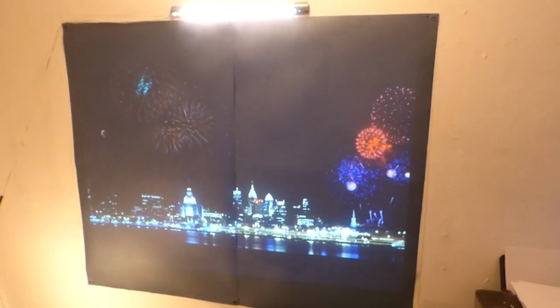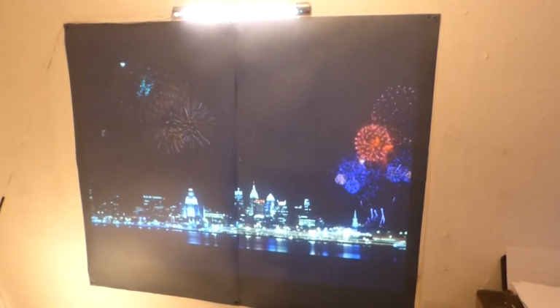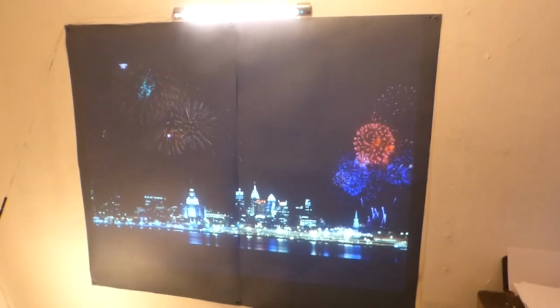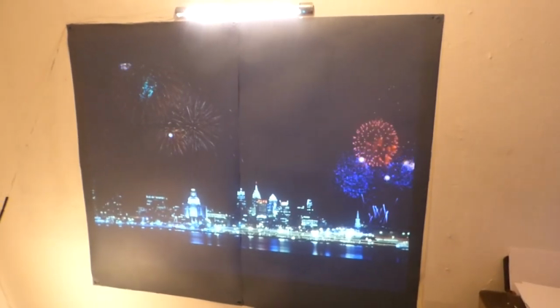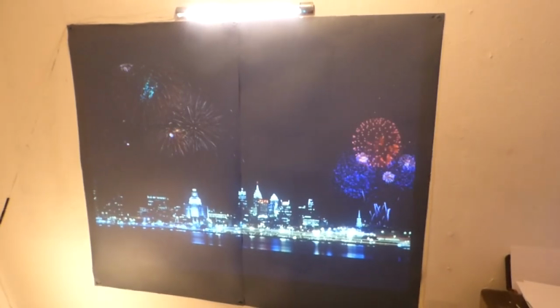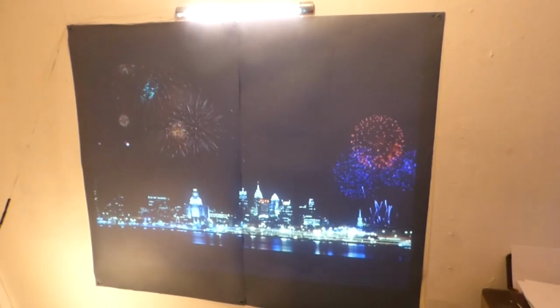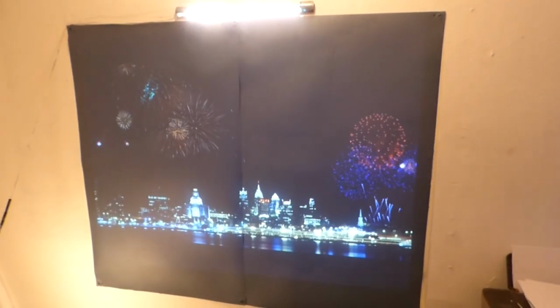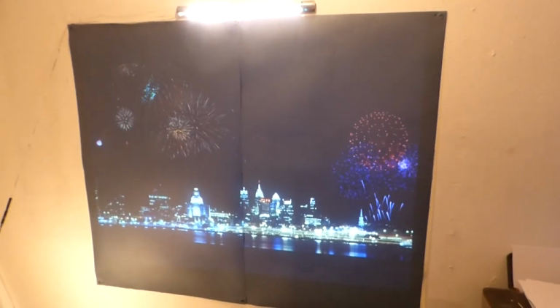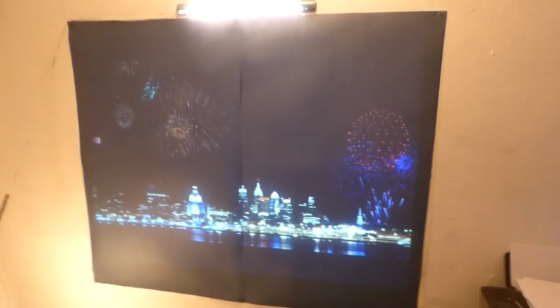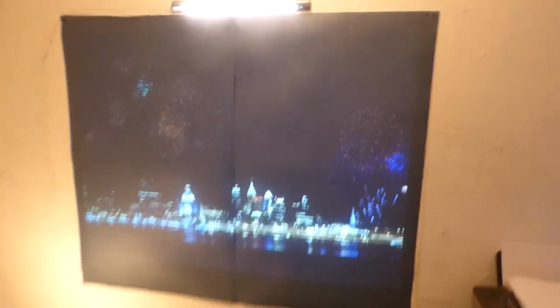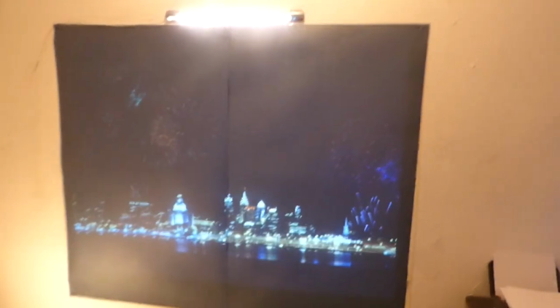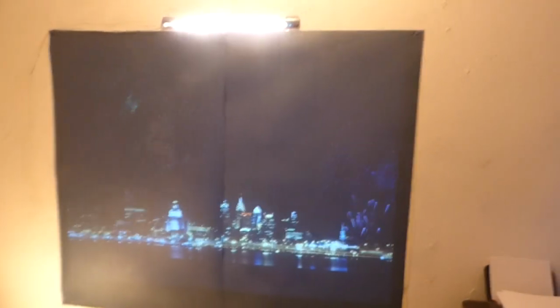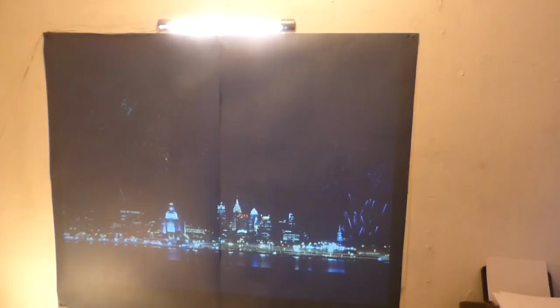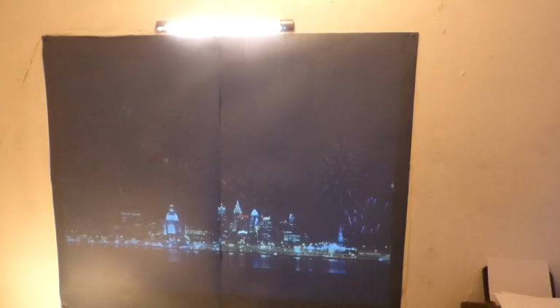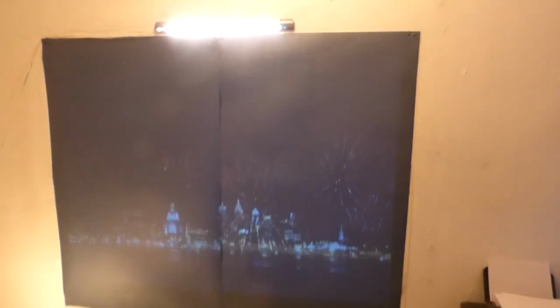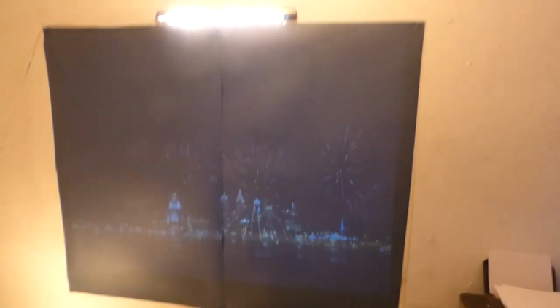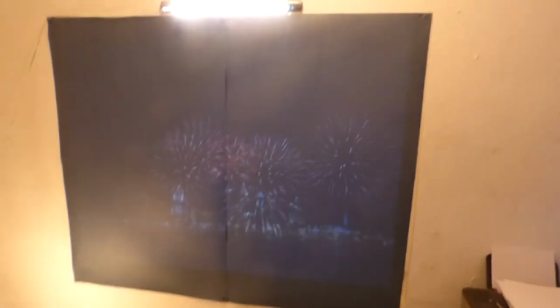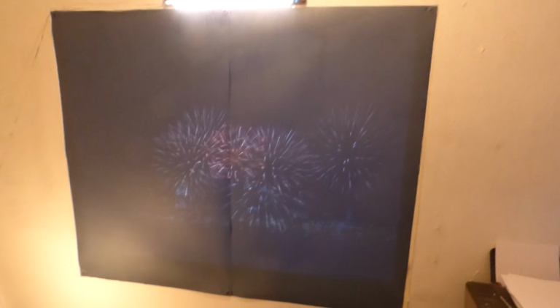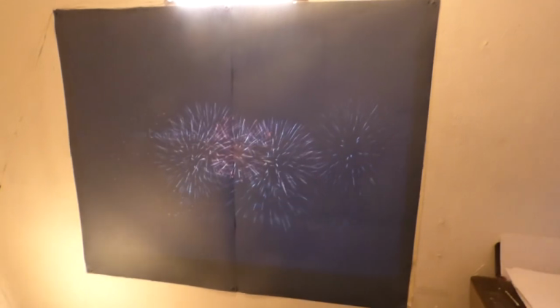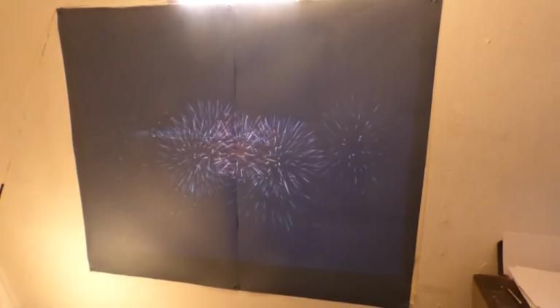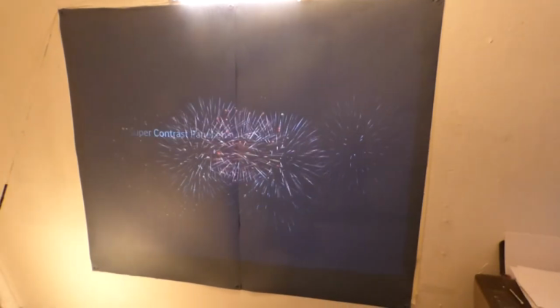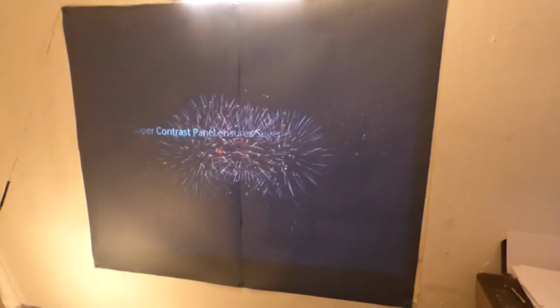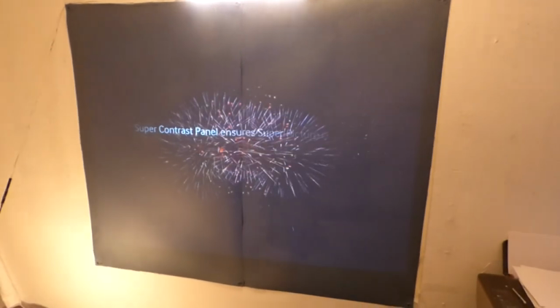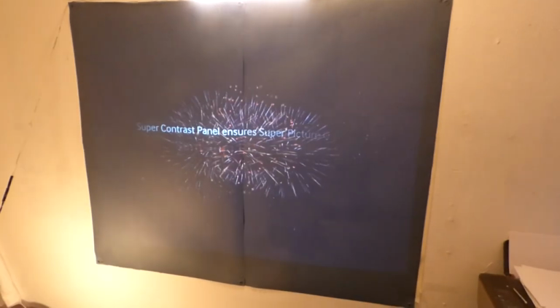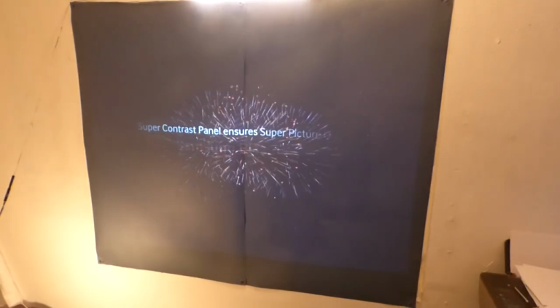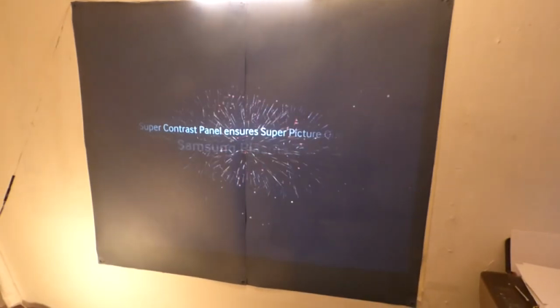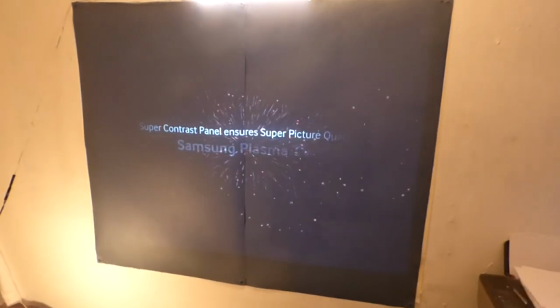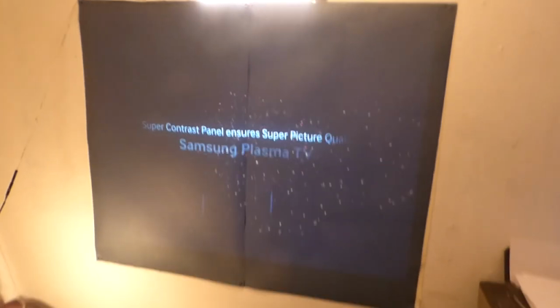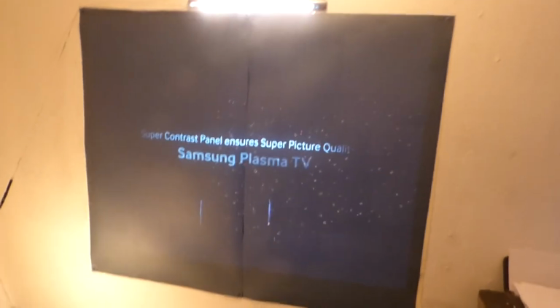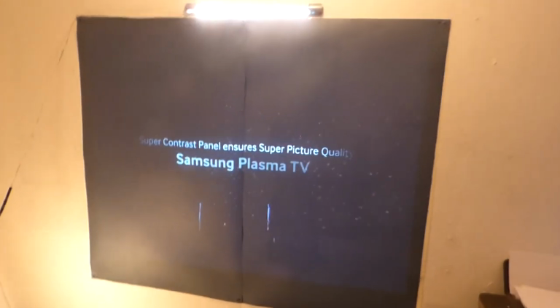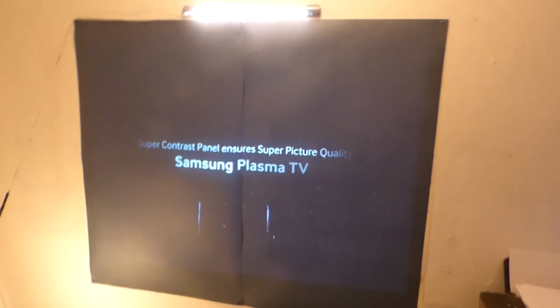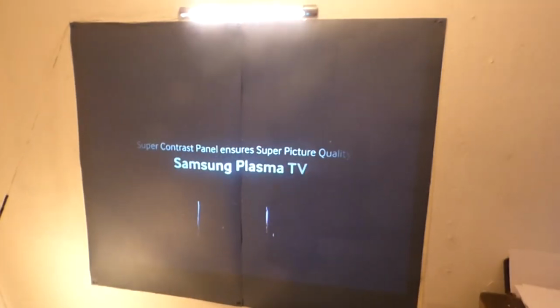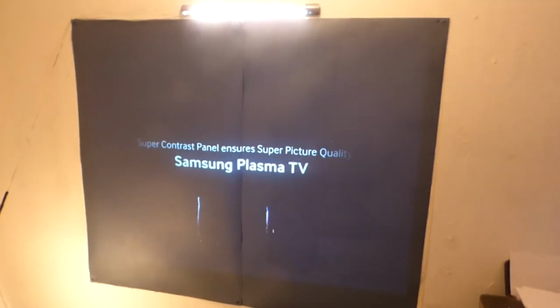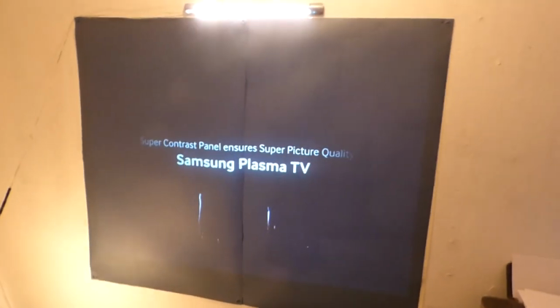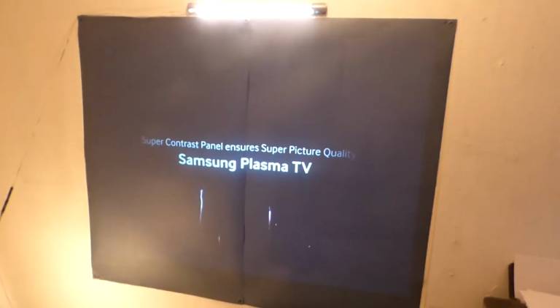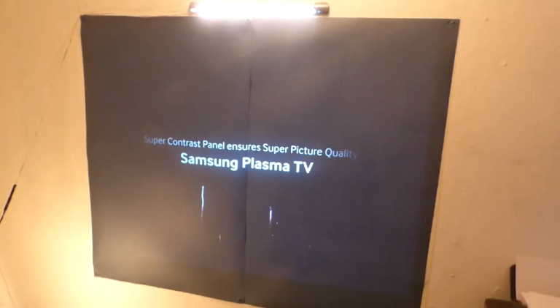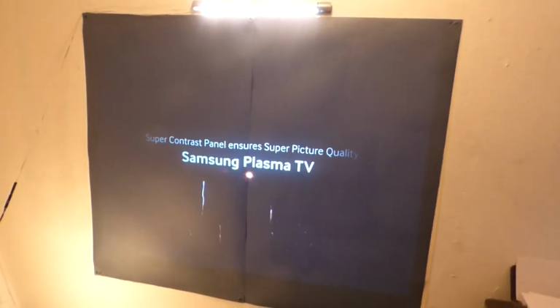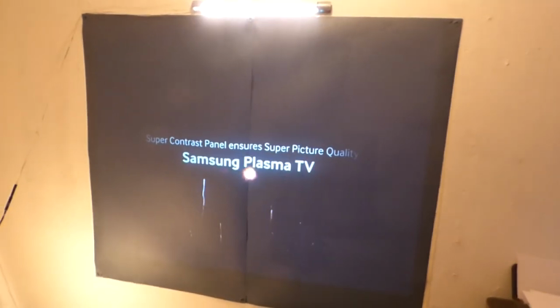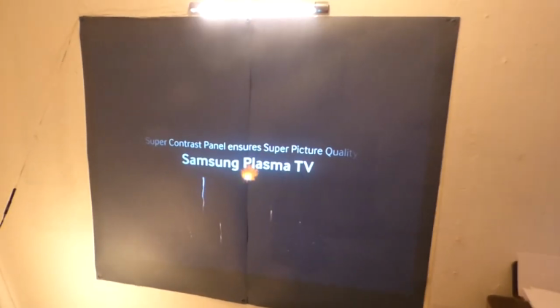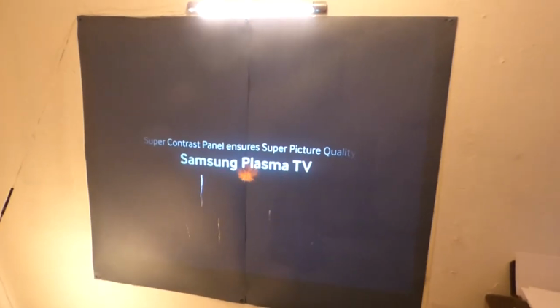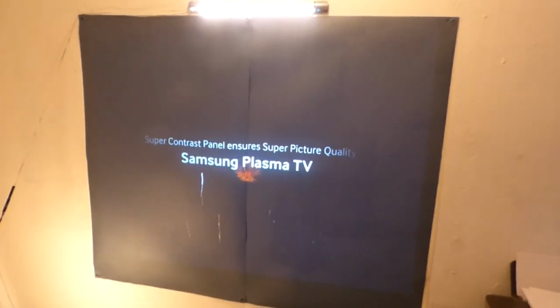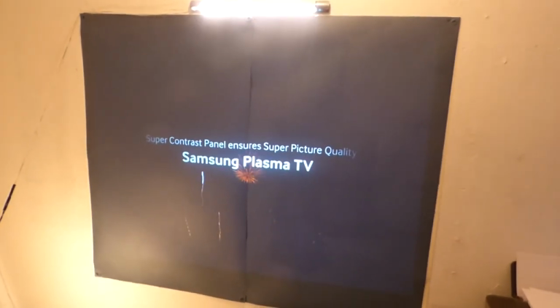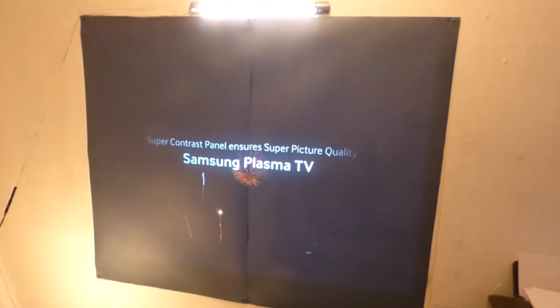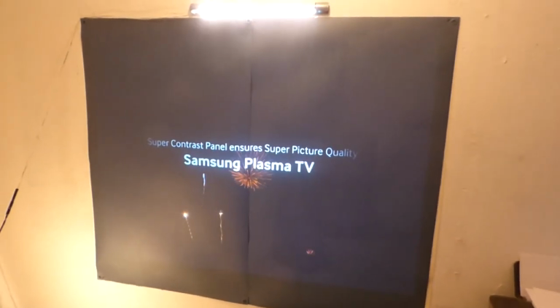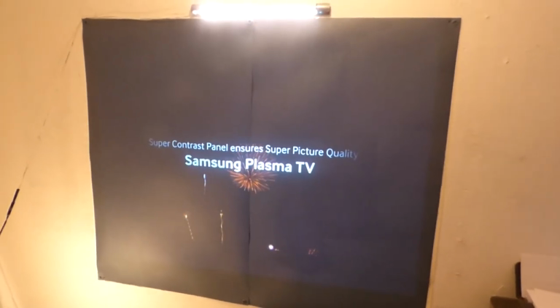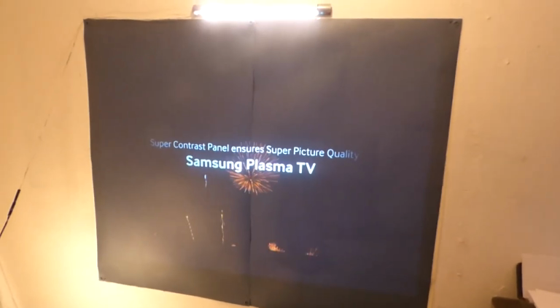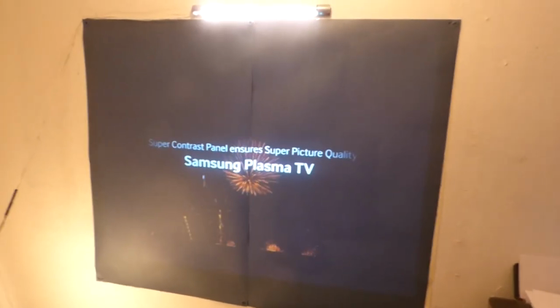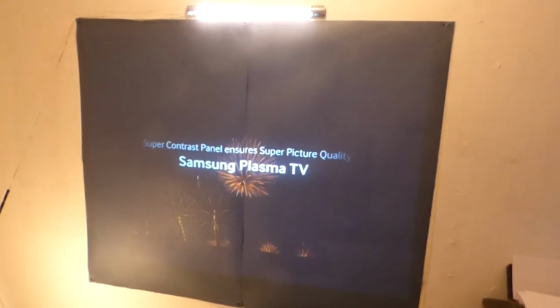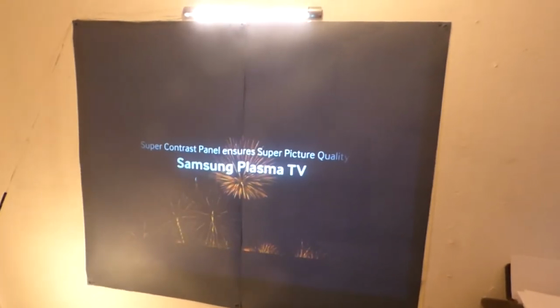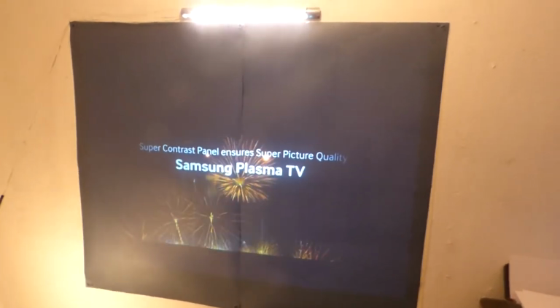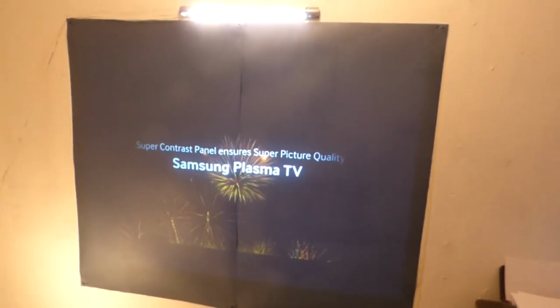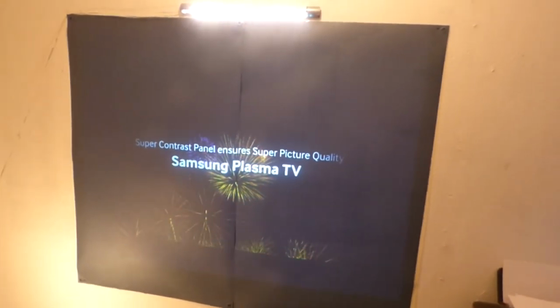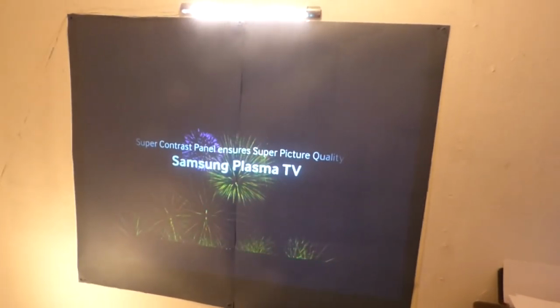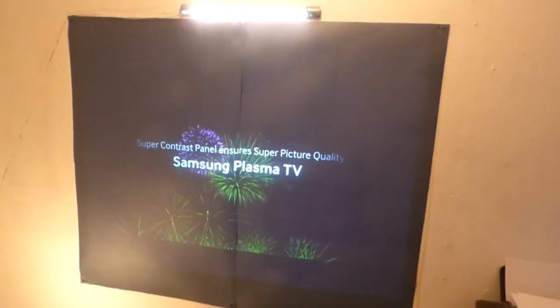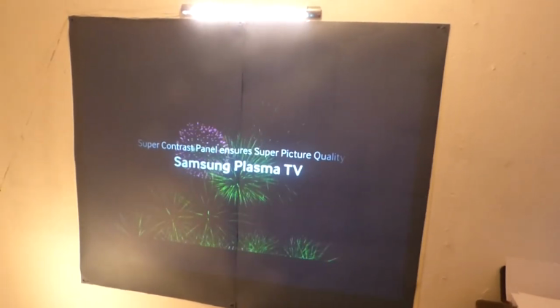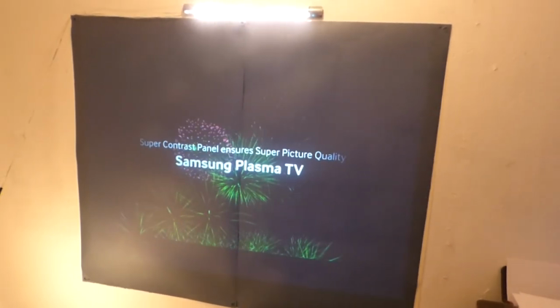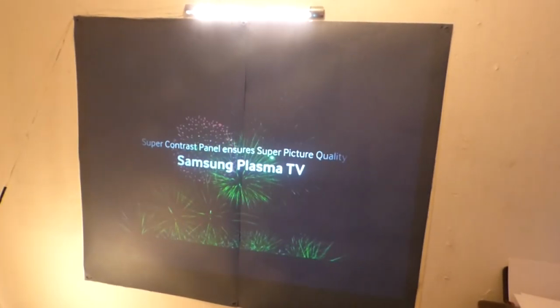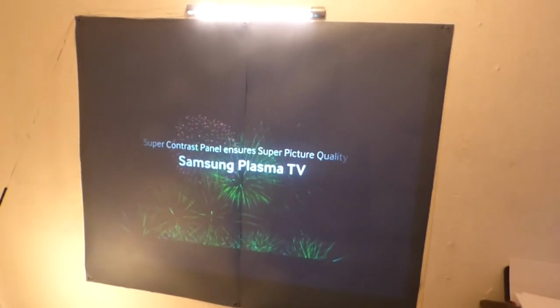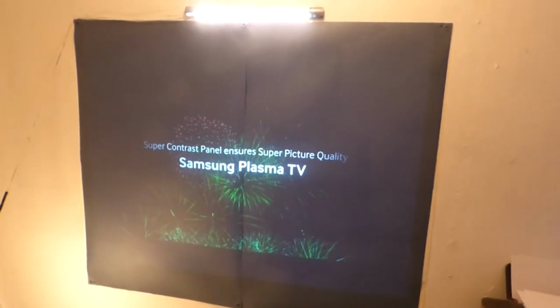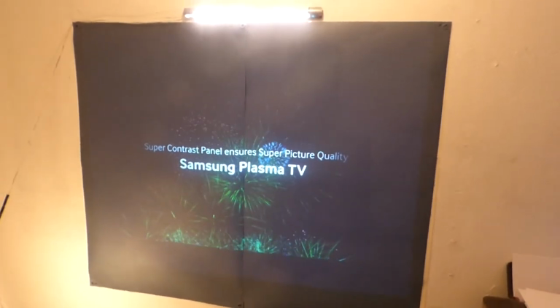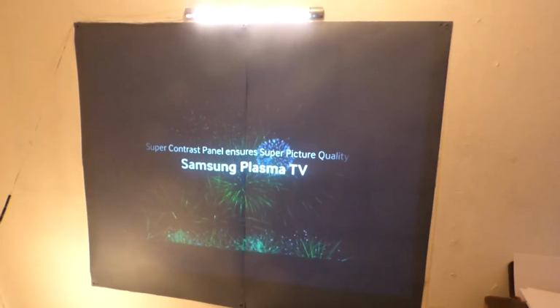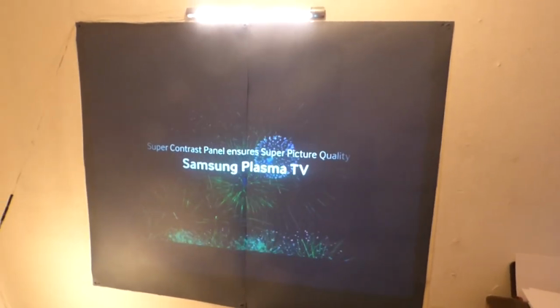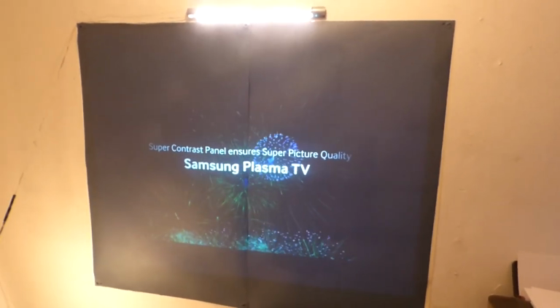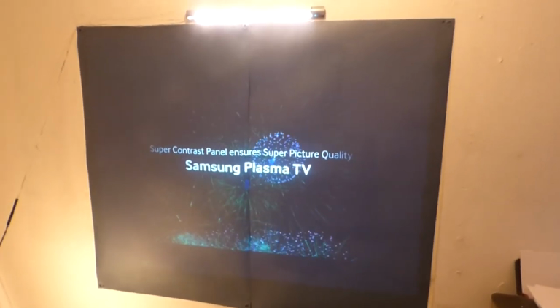I'm Kenneth Bird from Digital One Crystal Screen Paint. I hope you all enjoyed this video demonstration. I'd like to thank you all for watching.